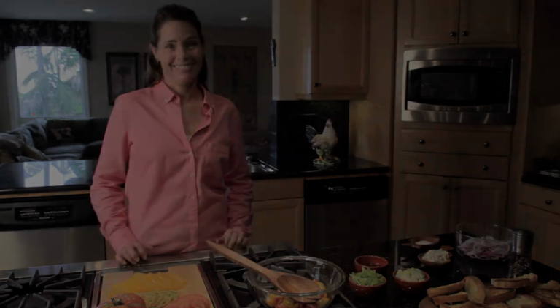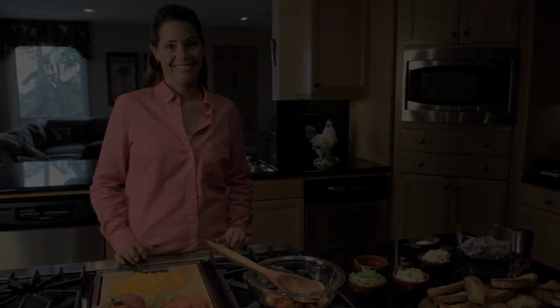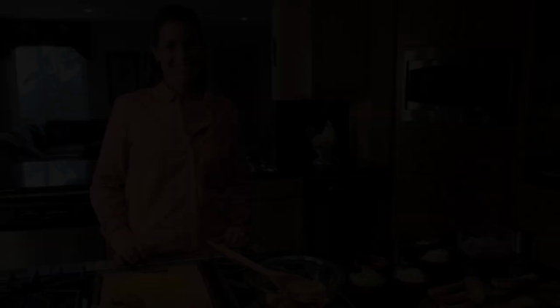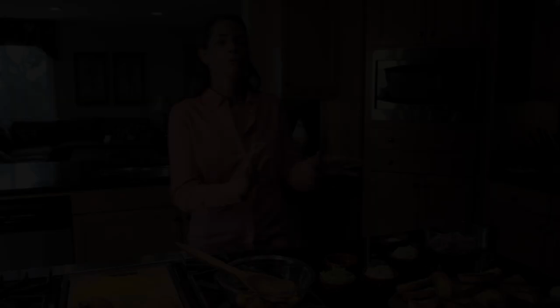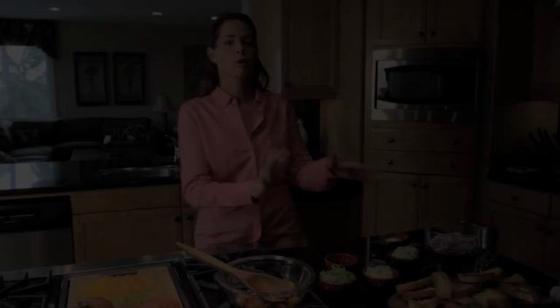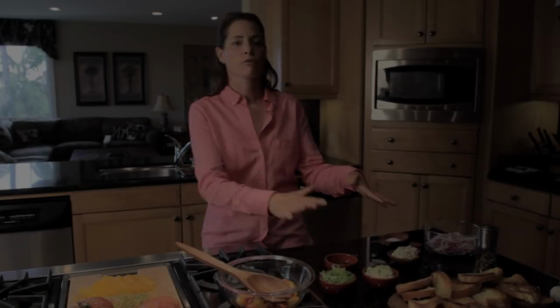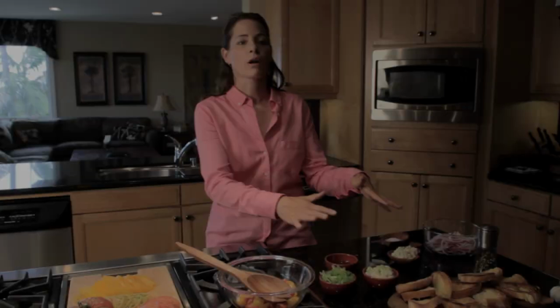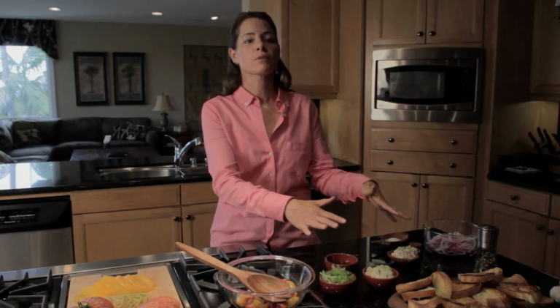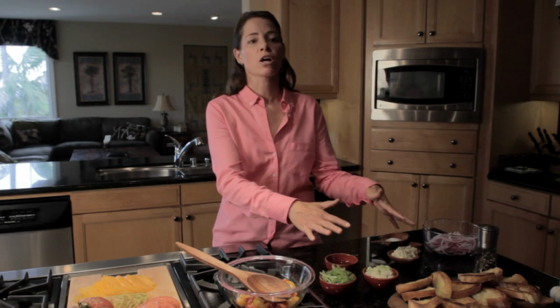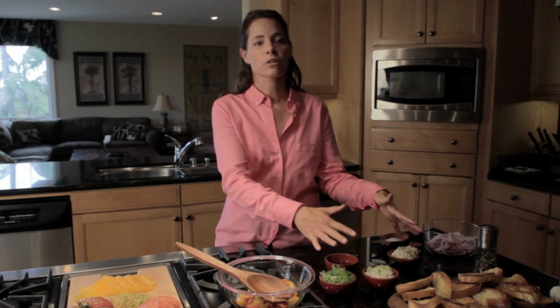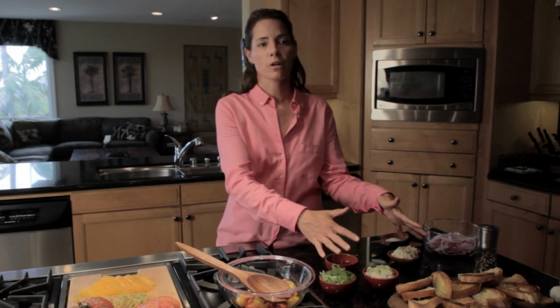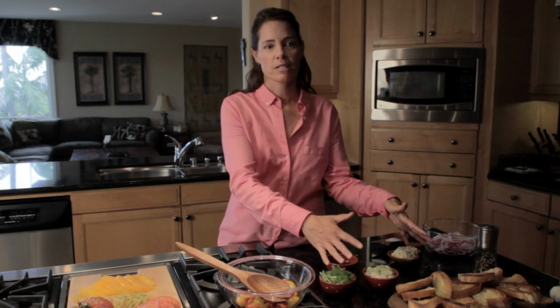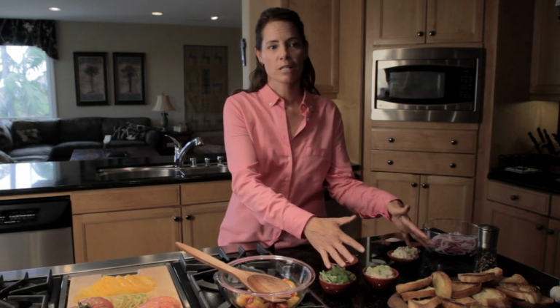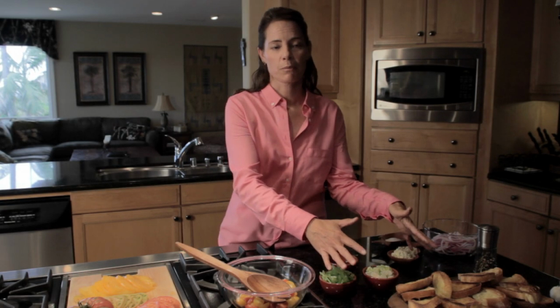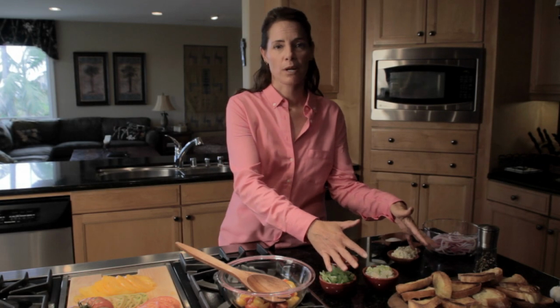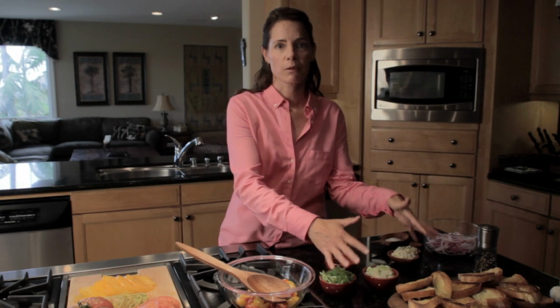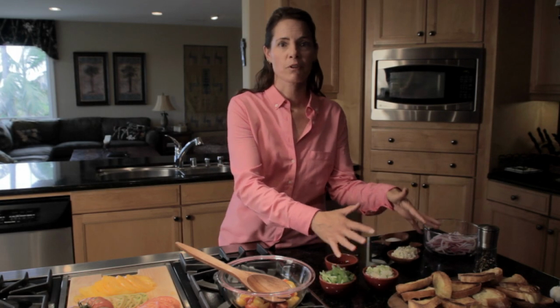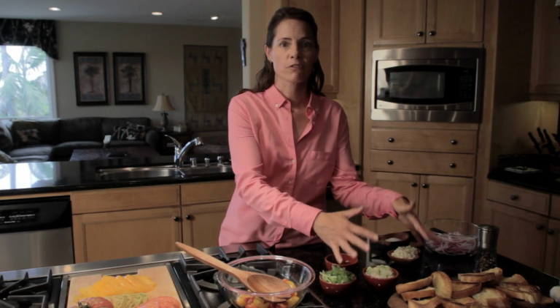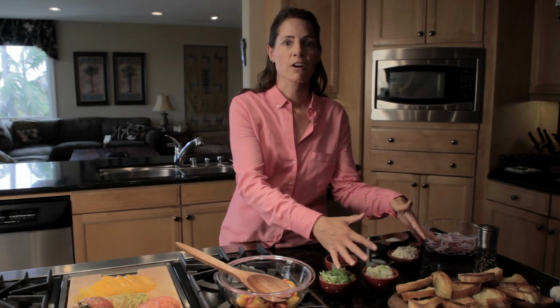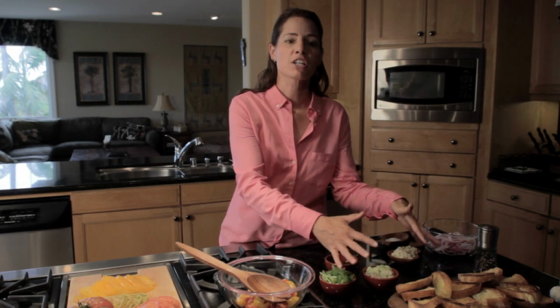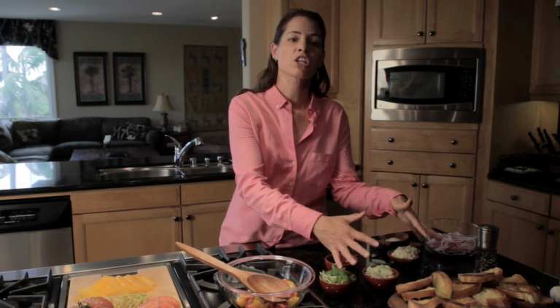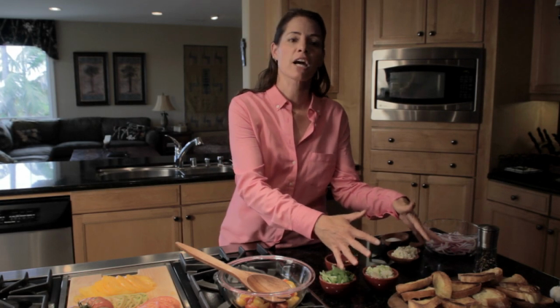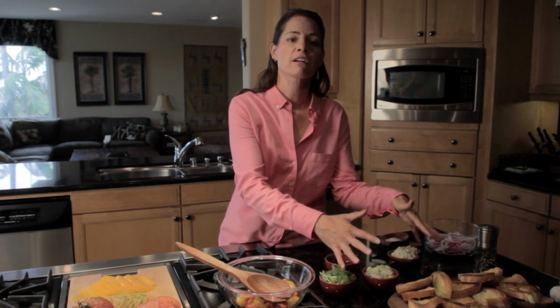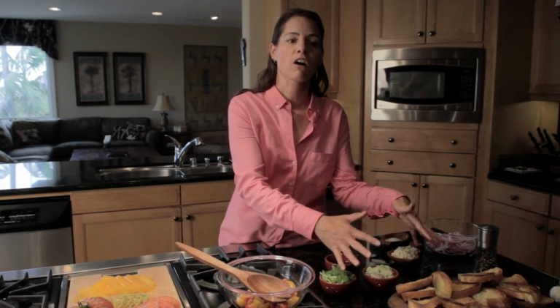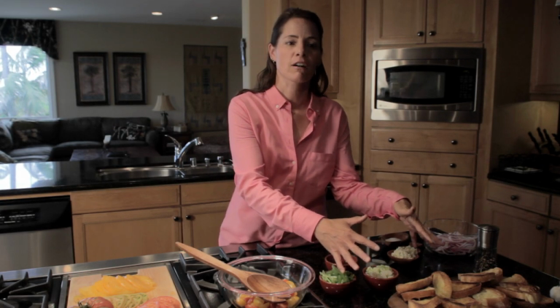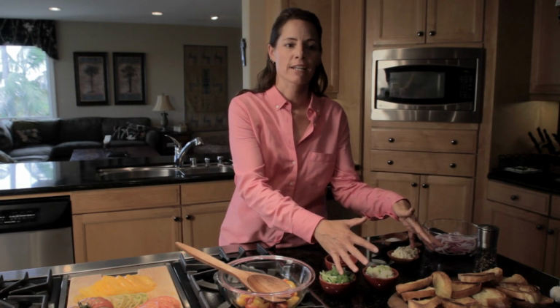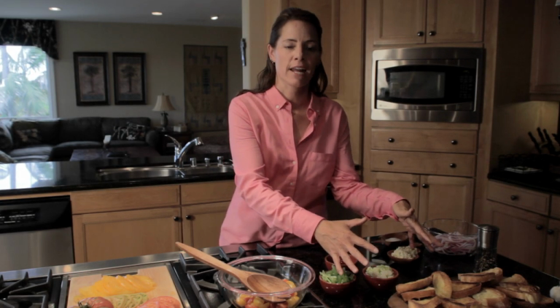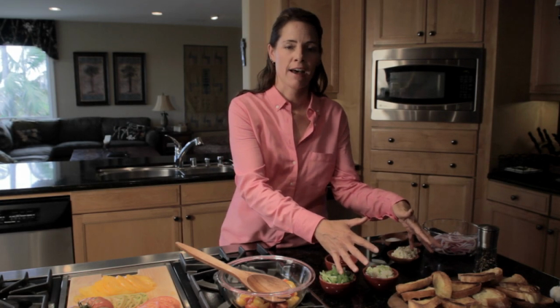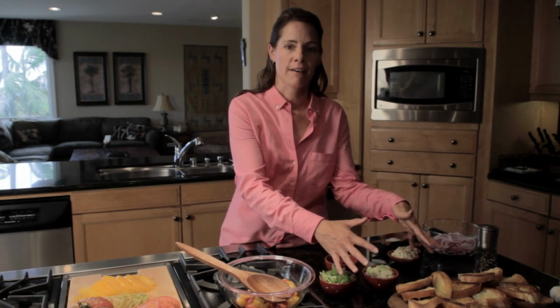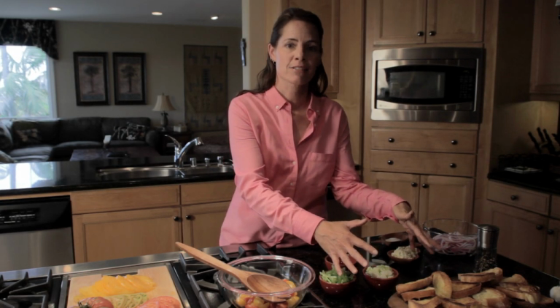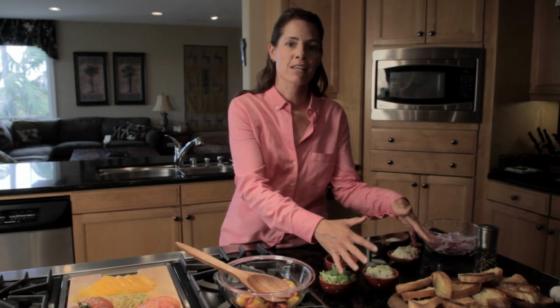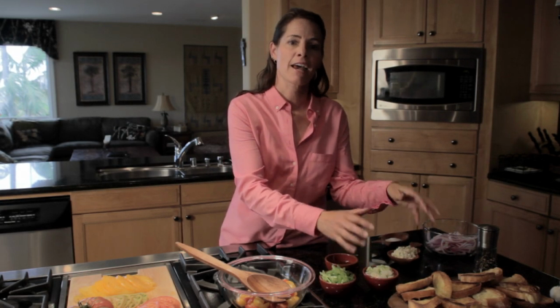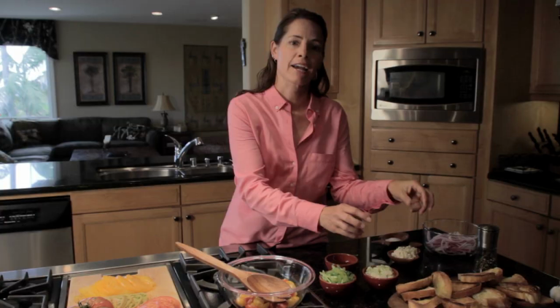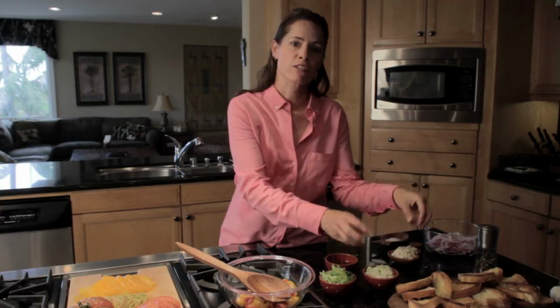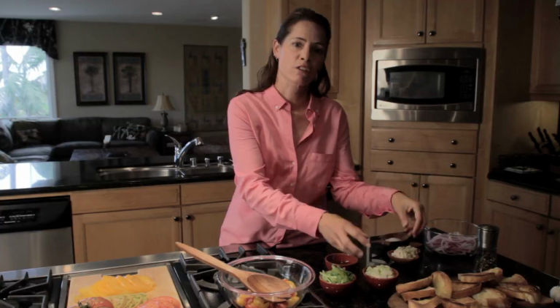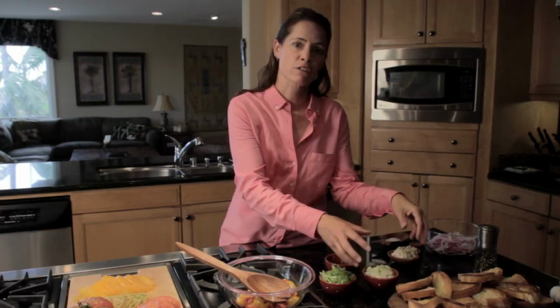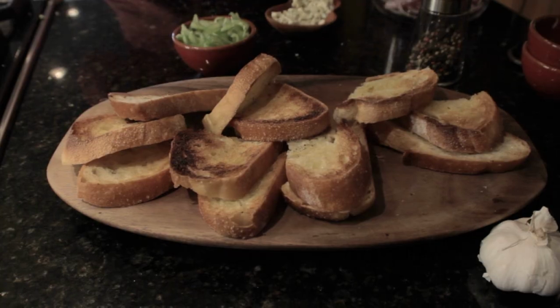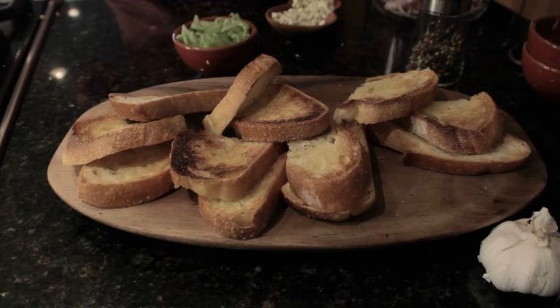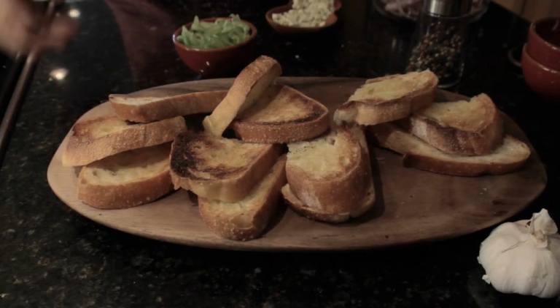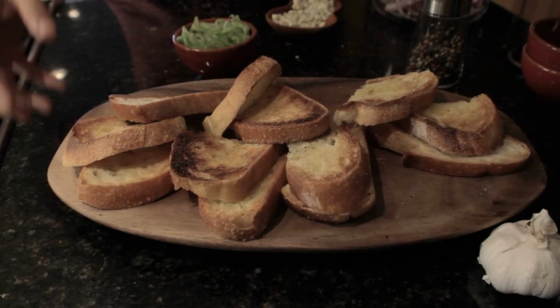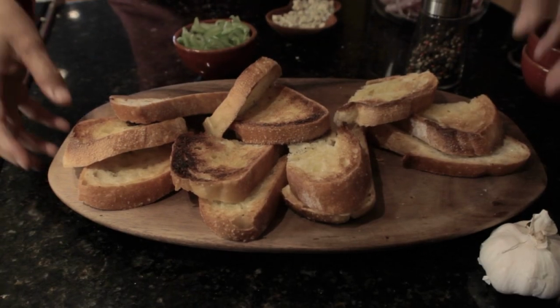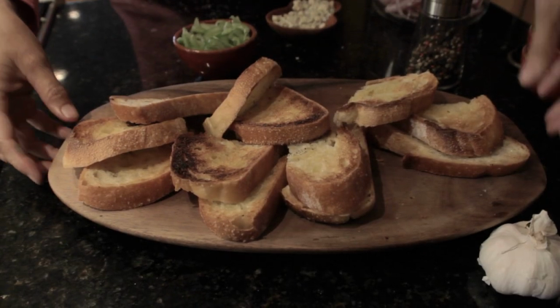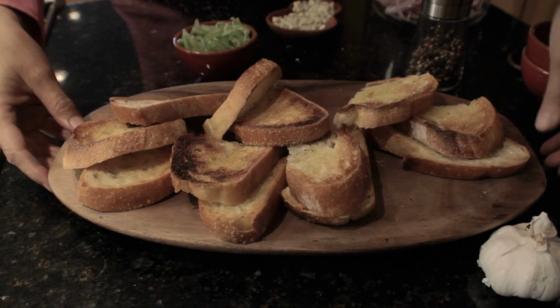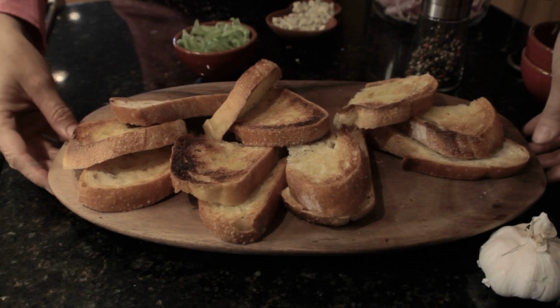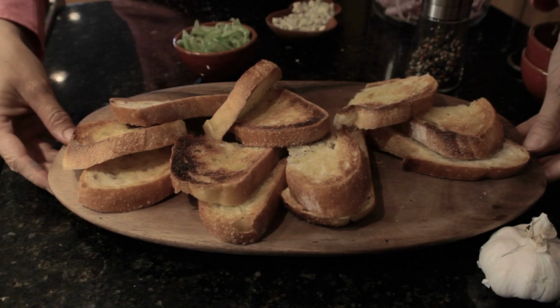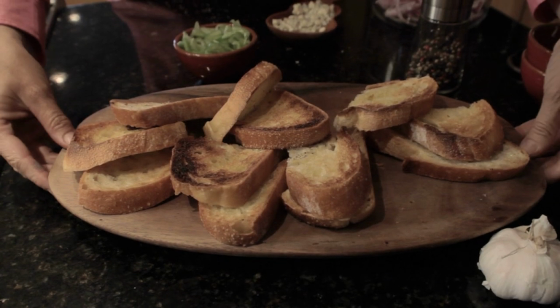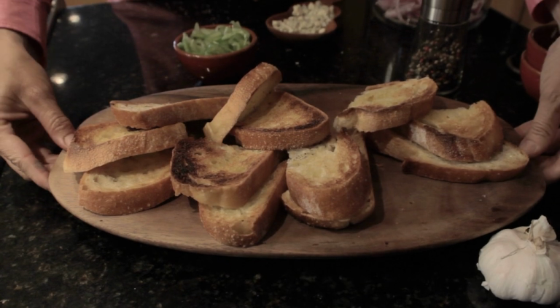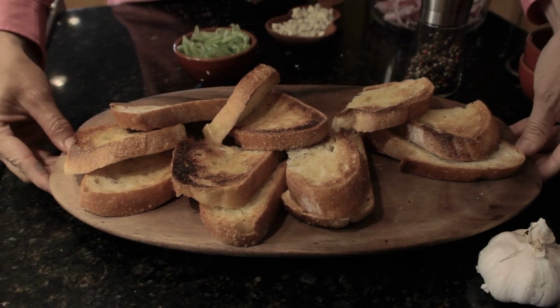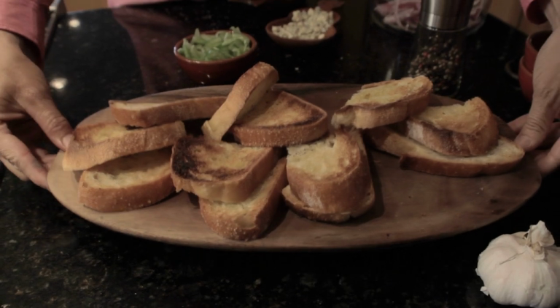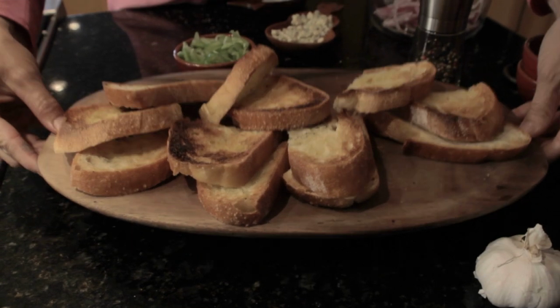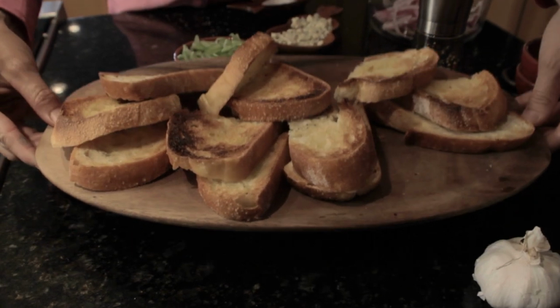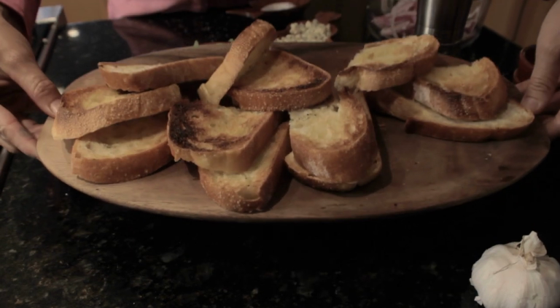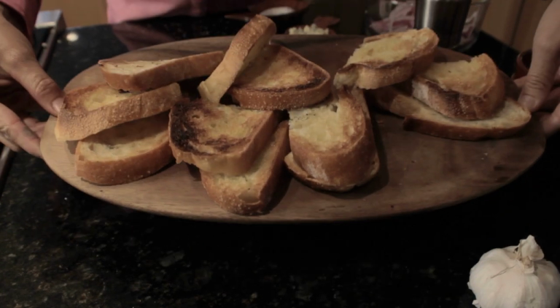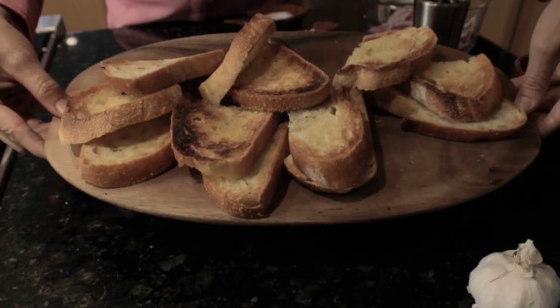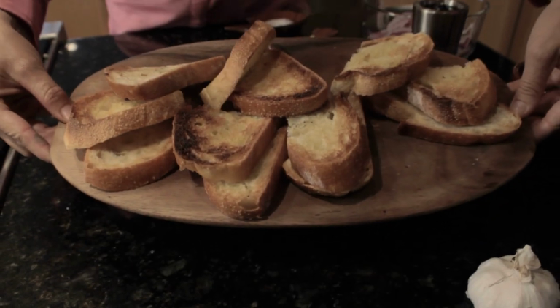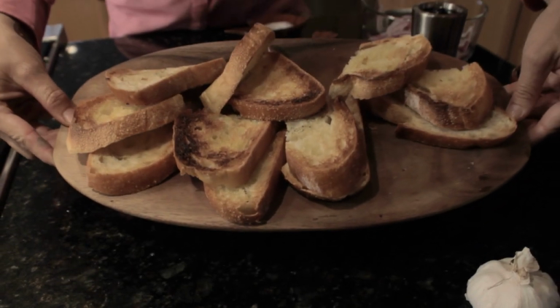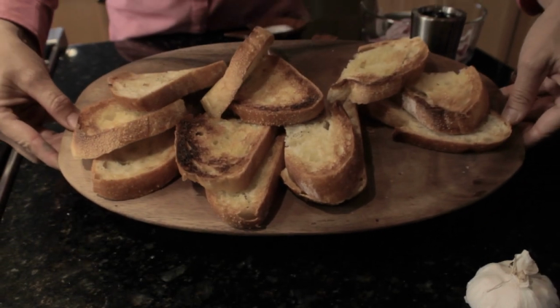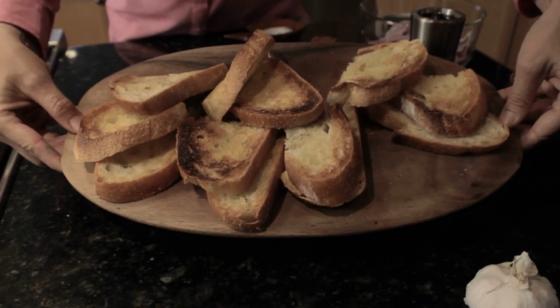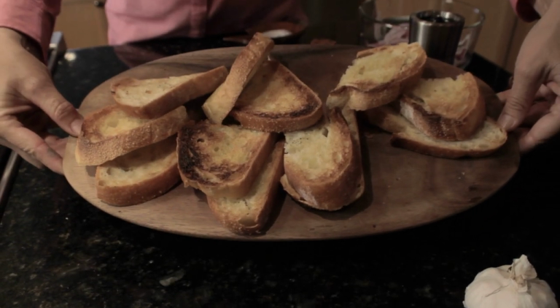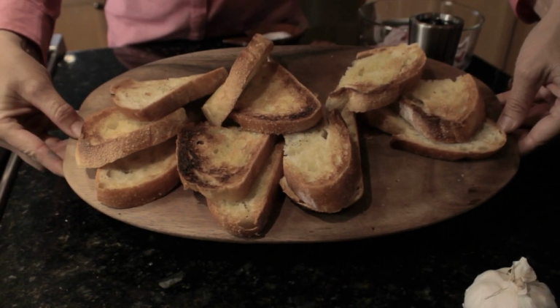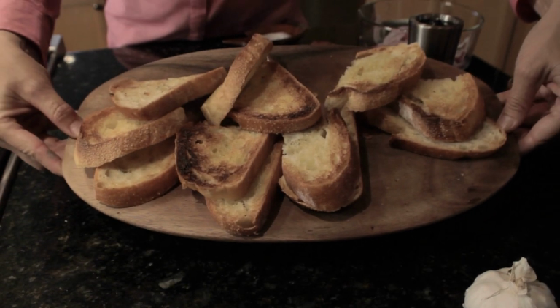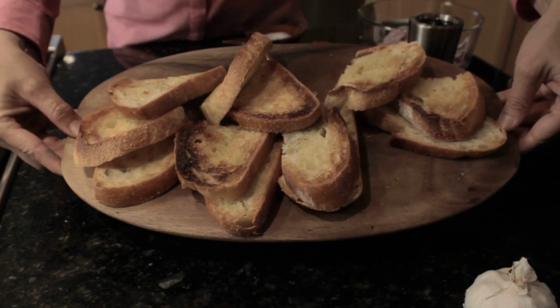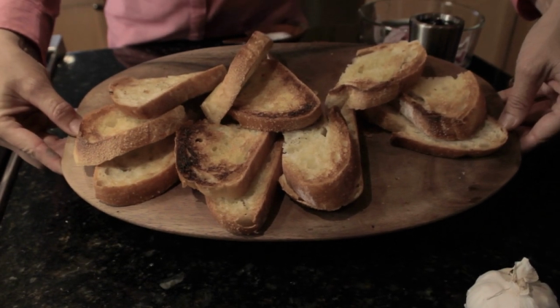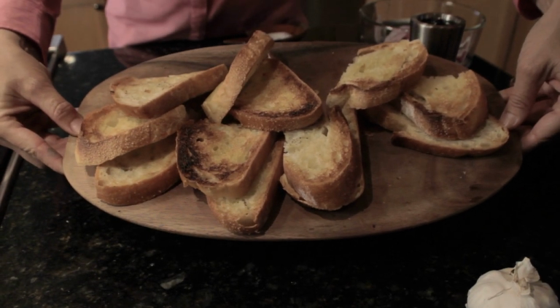We've rubbed our crusty bread with fresh cut garlic halves and extra virgin olive oil before grilling for two minutes on each side.